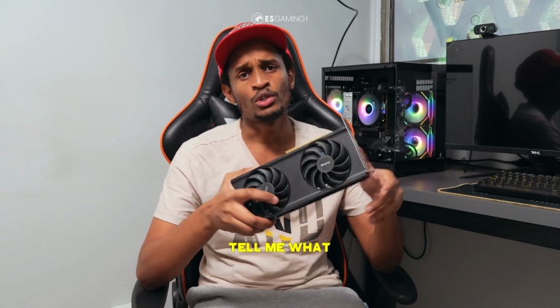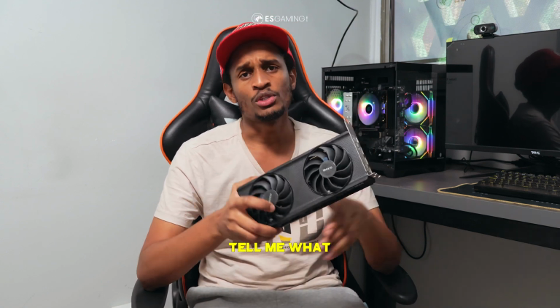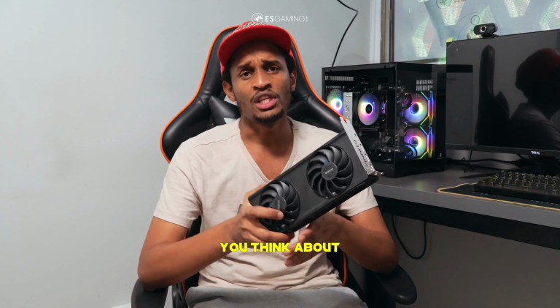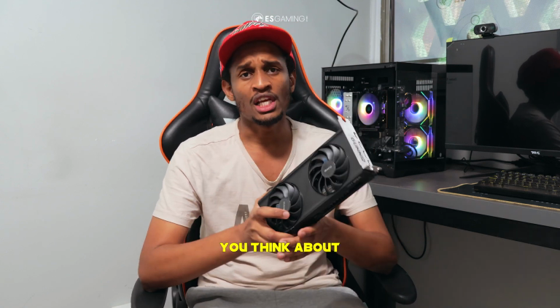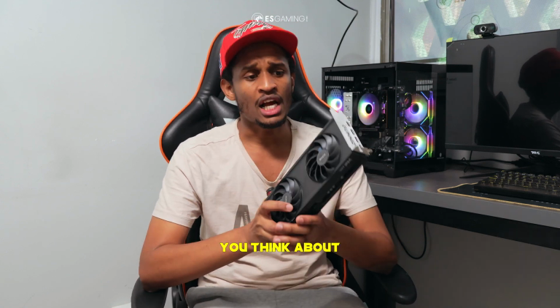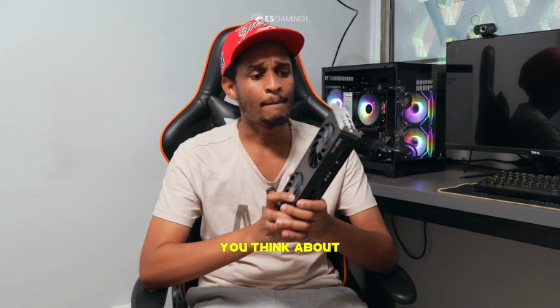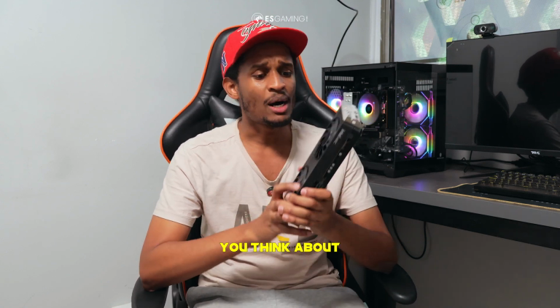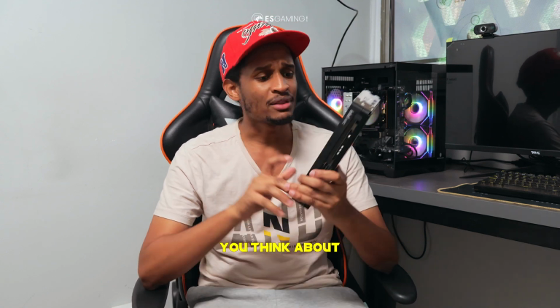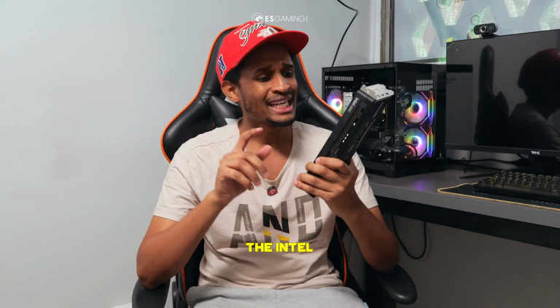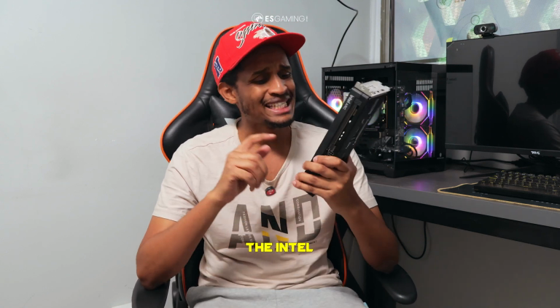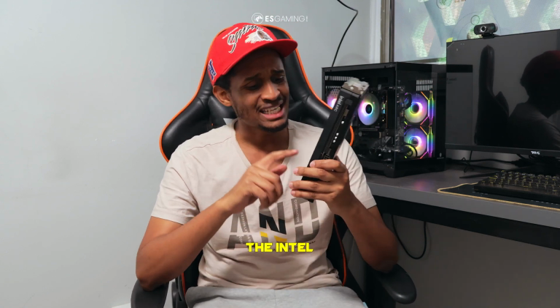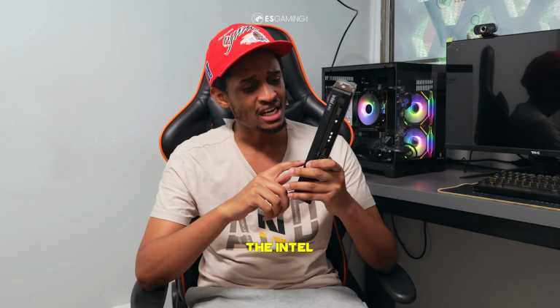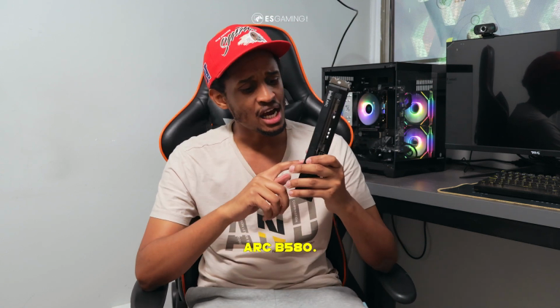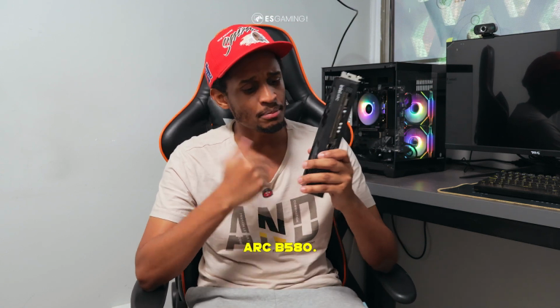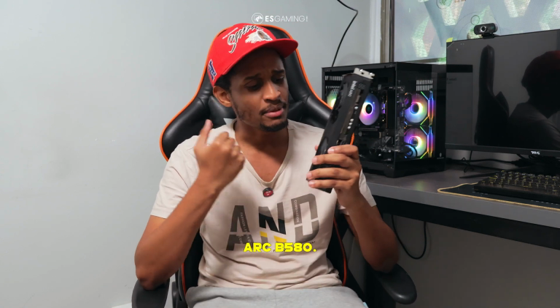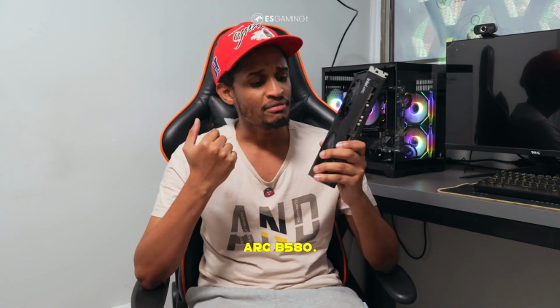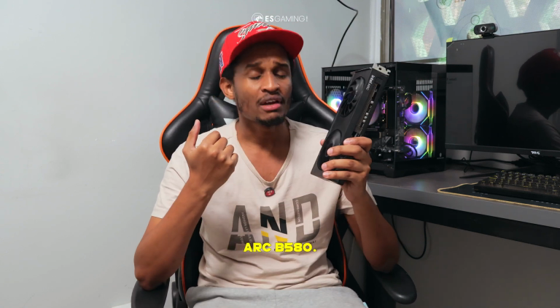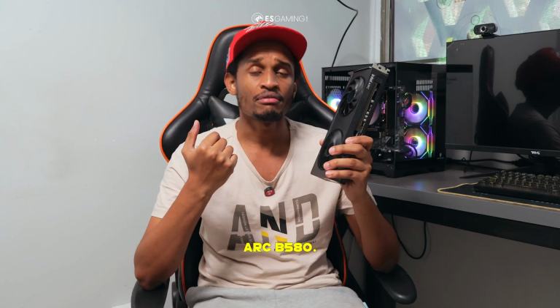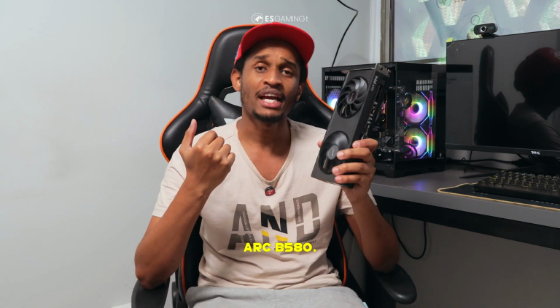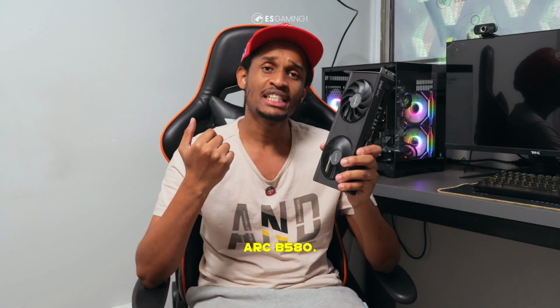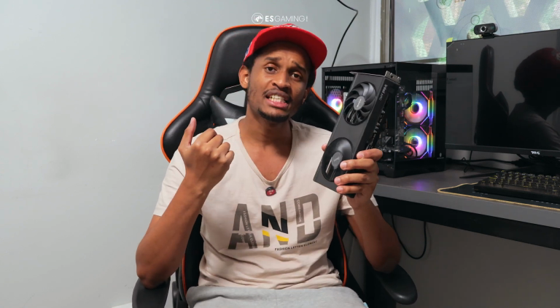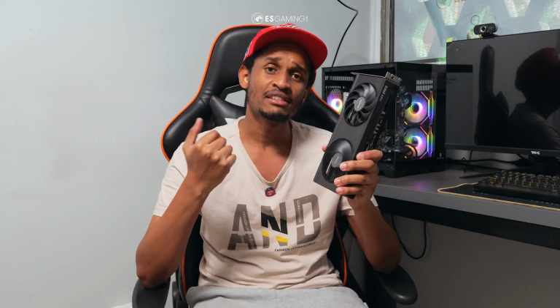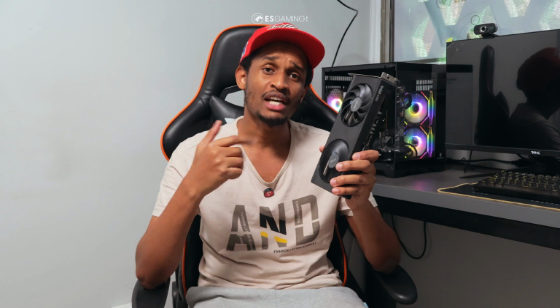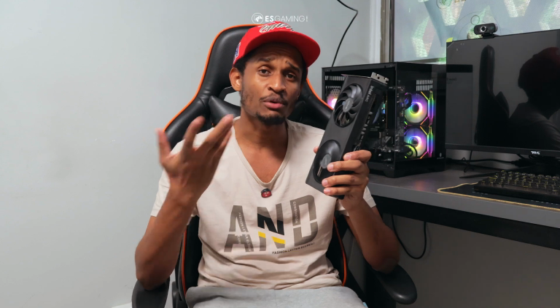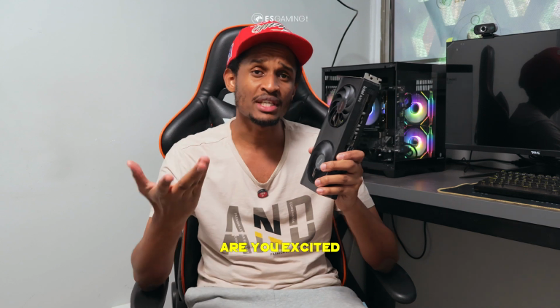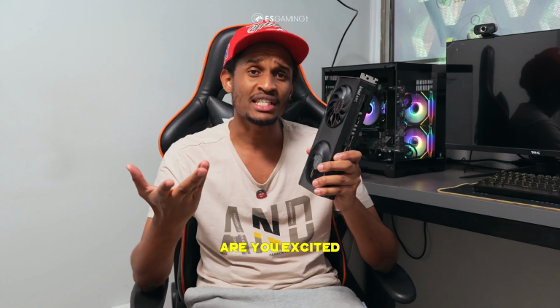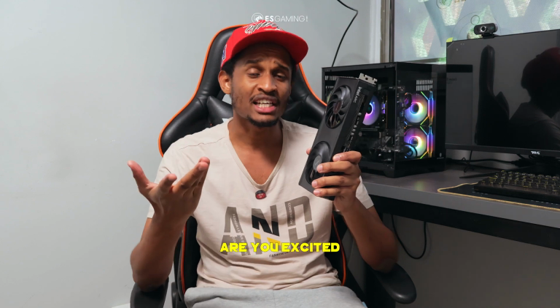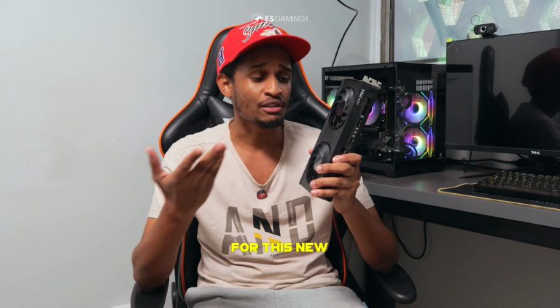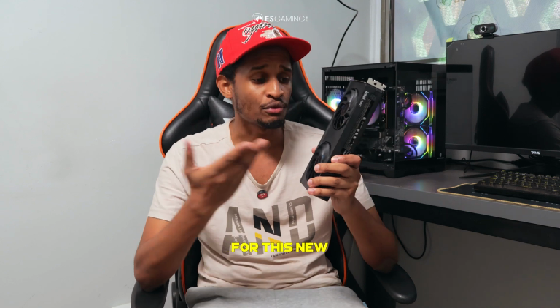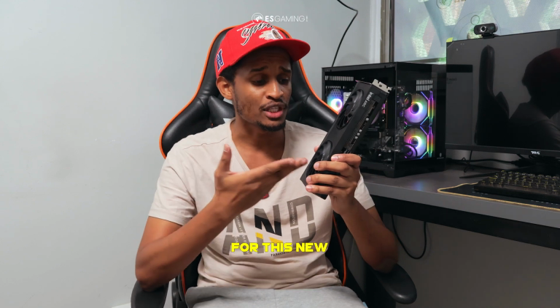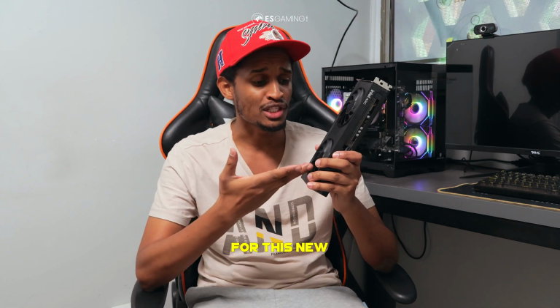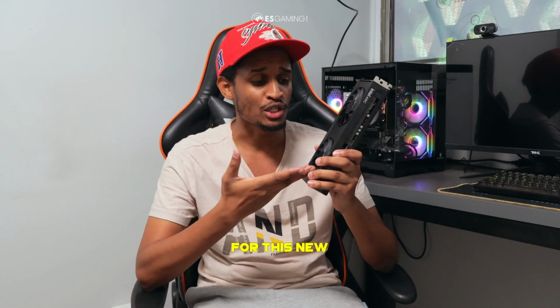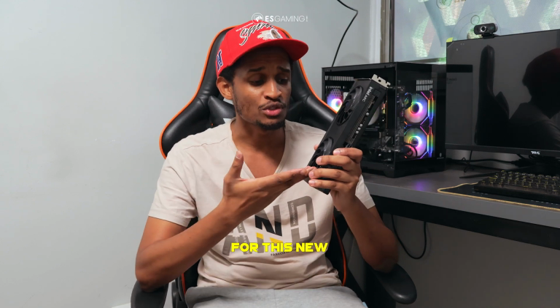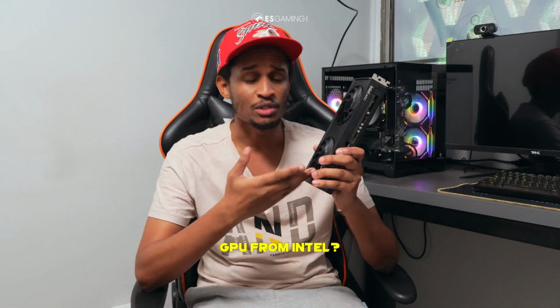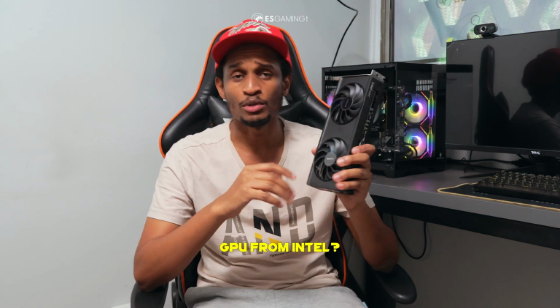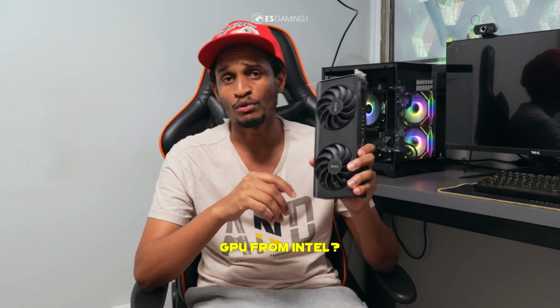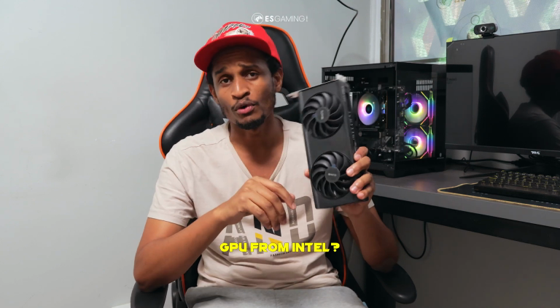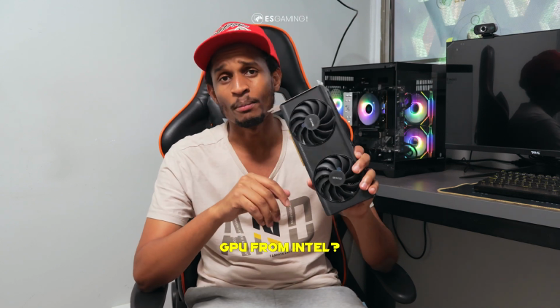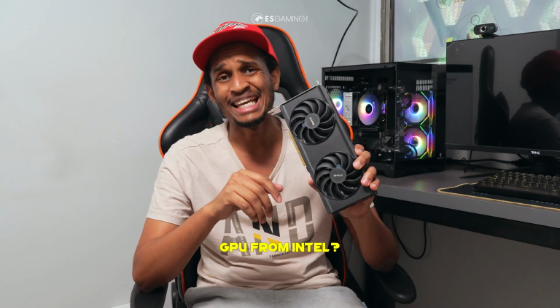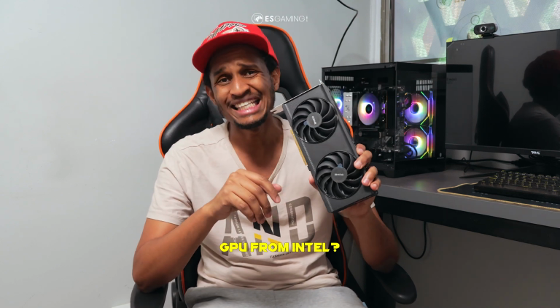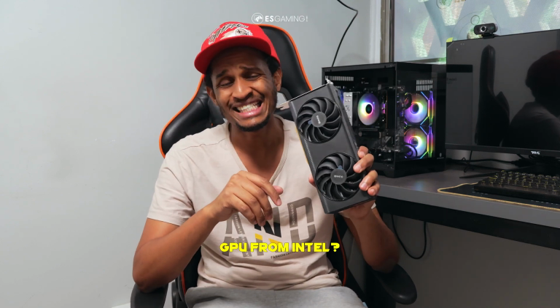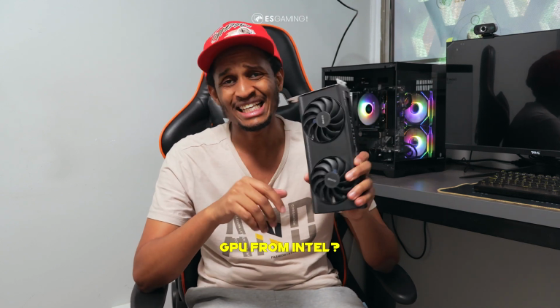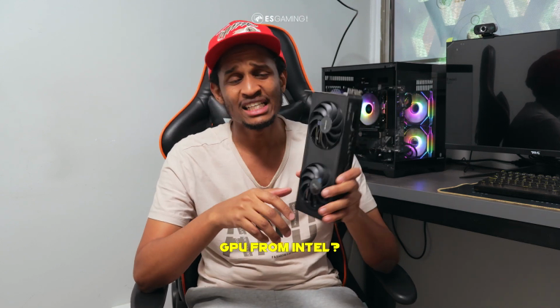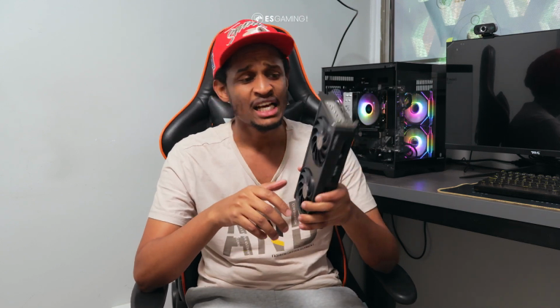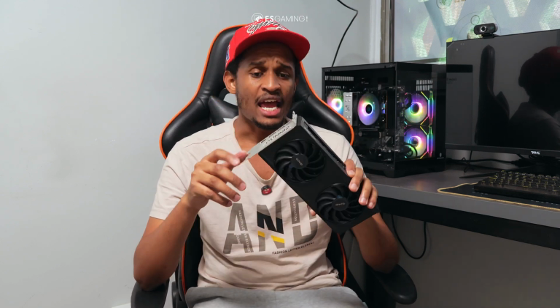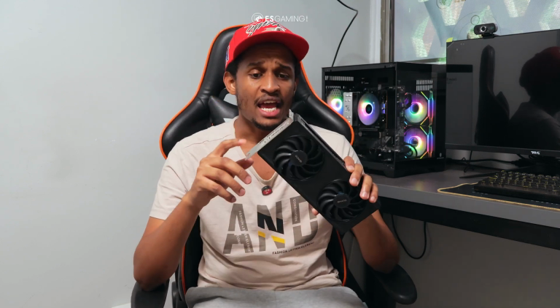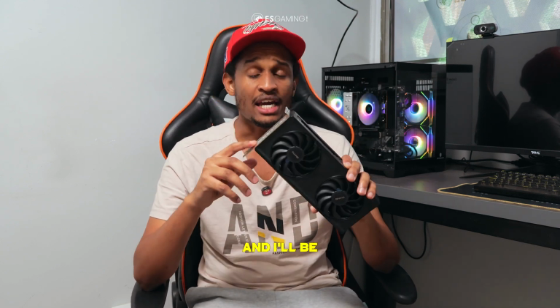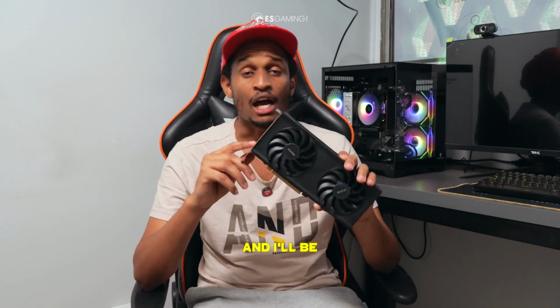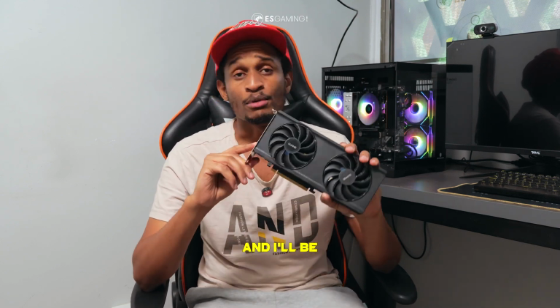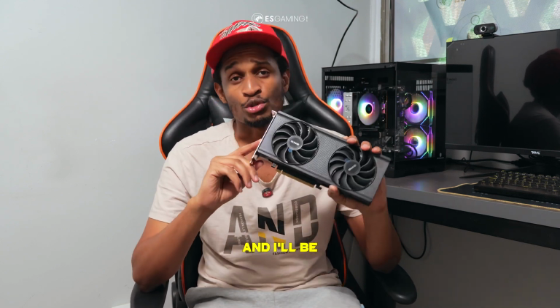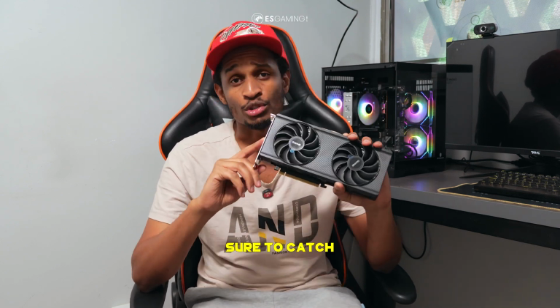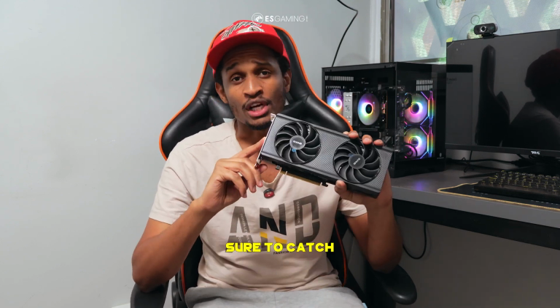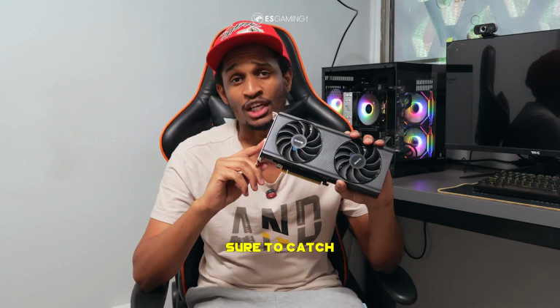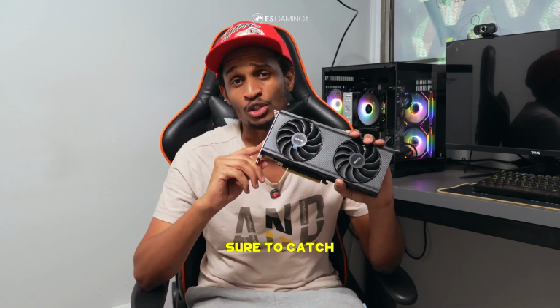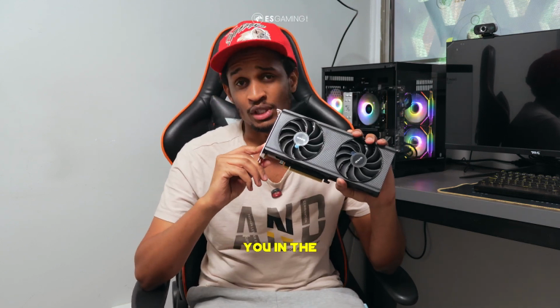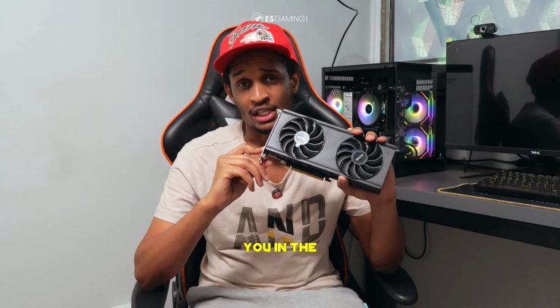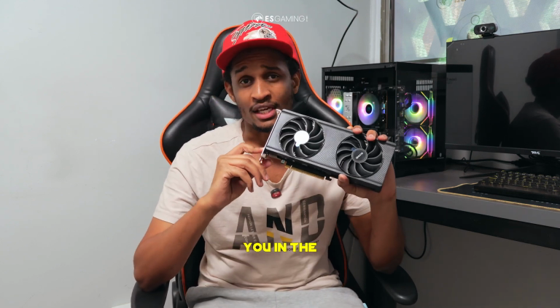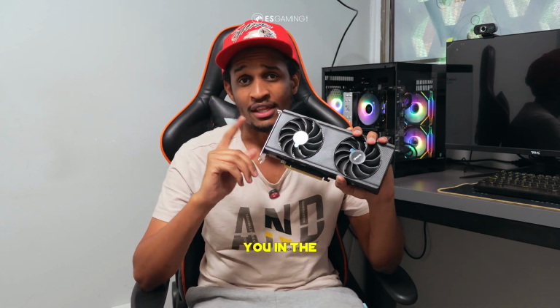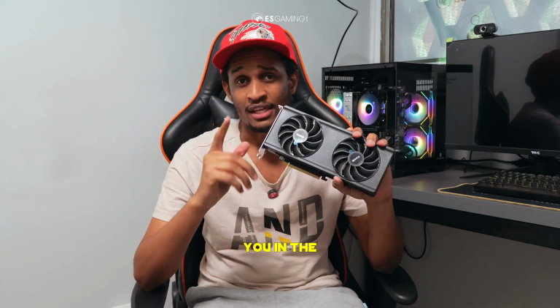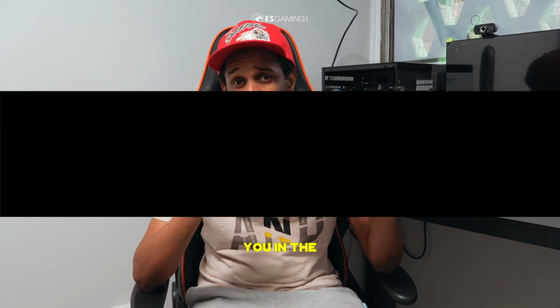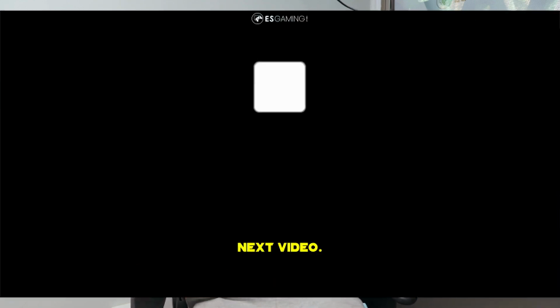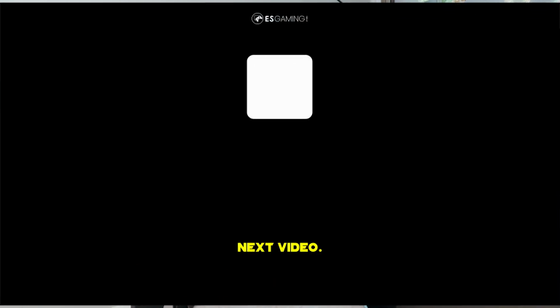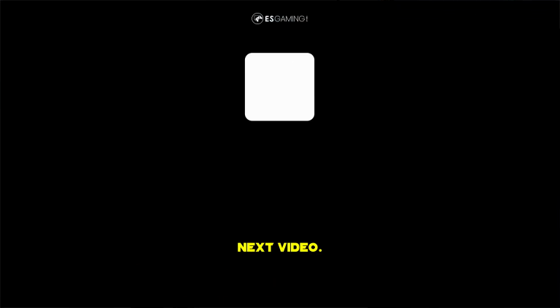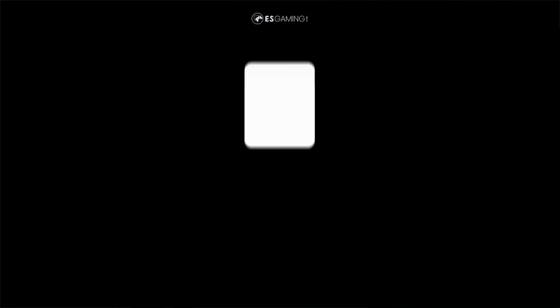Tell me what you think about the Intel Arc B580 — are you excited for this new GPU from Intel? I'll be sure to catch you in the next video.